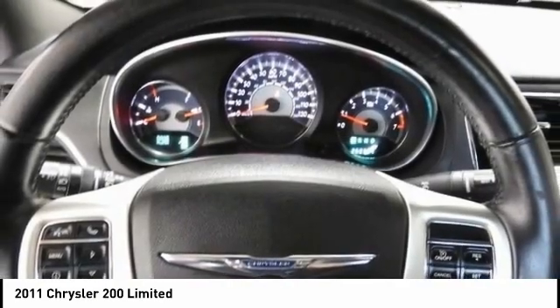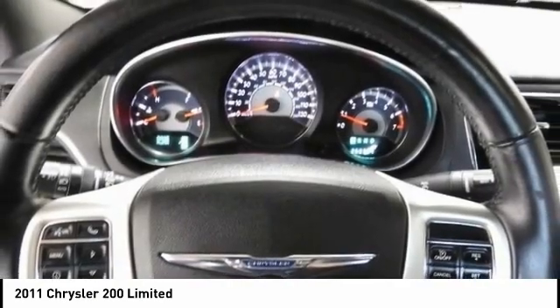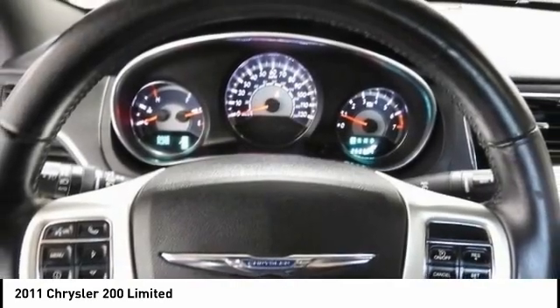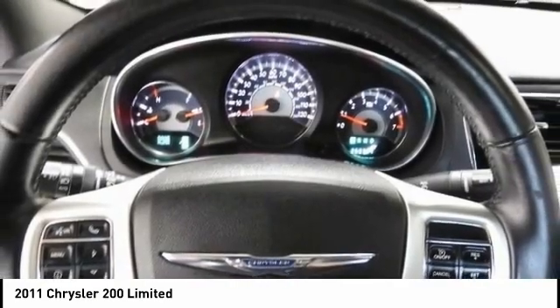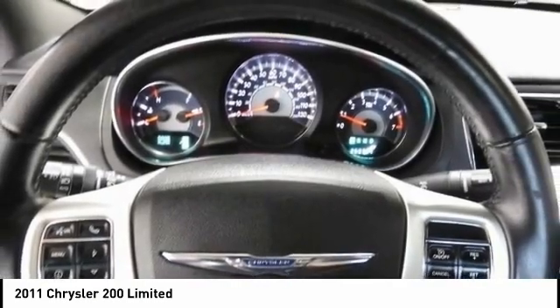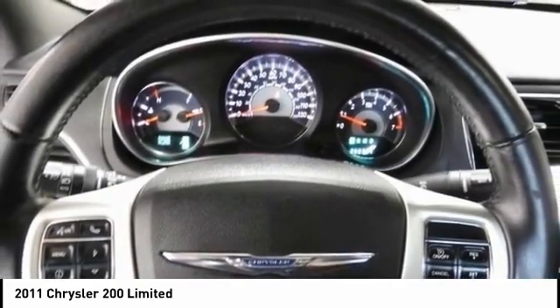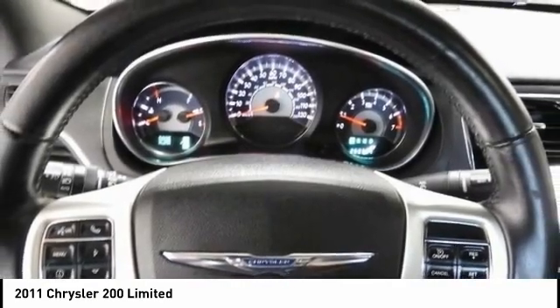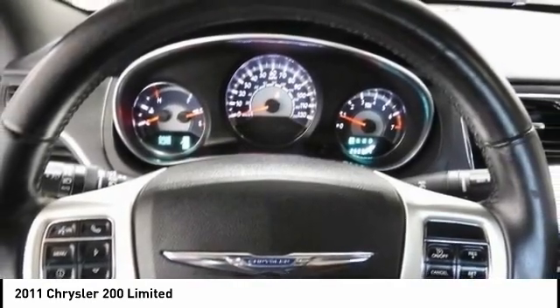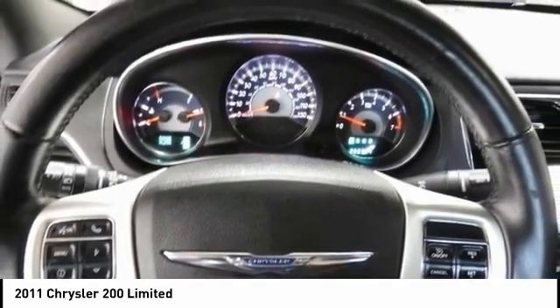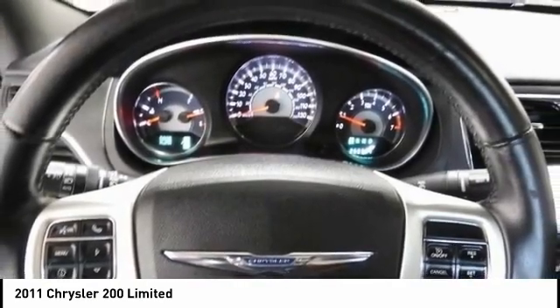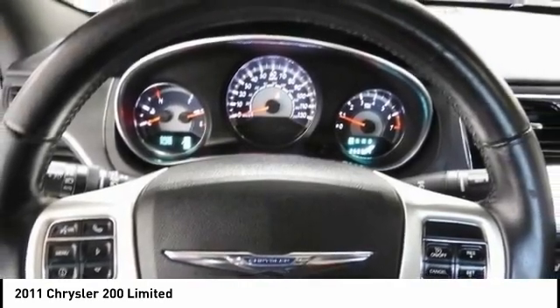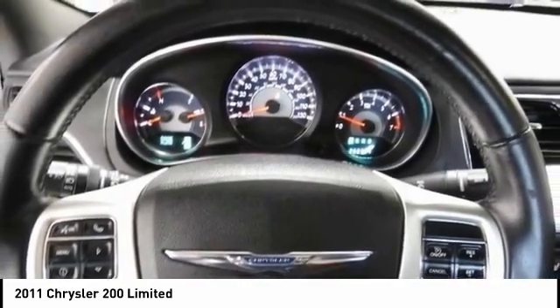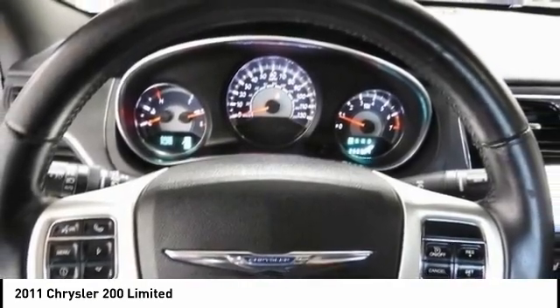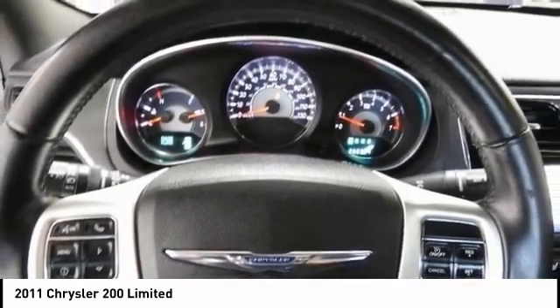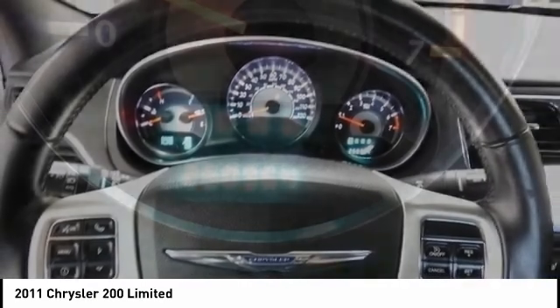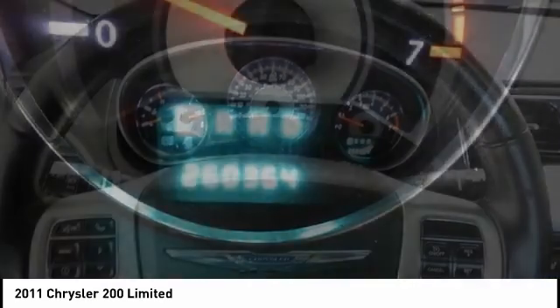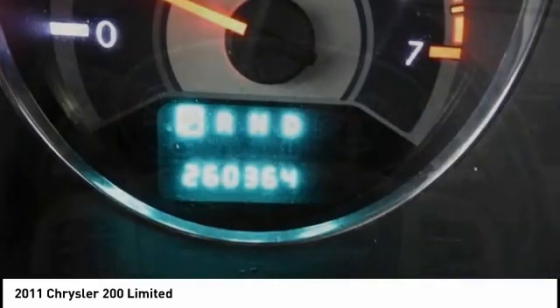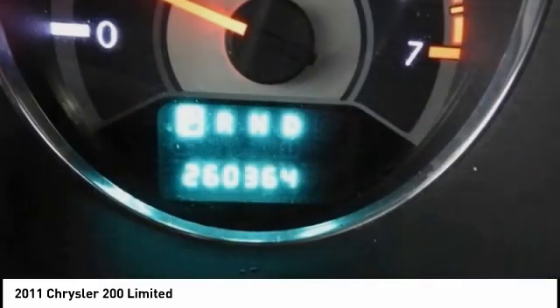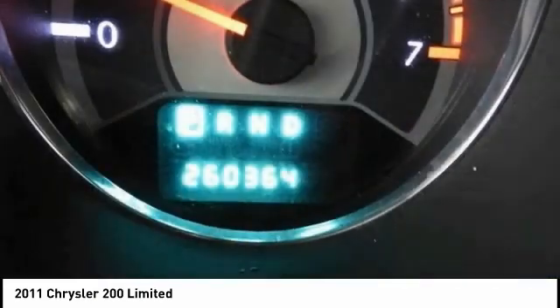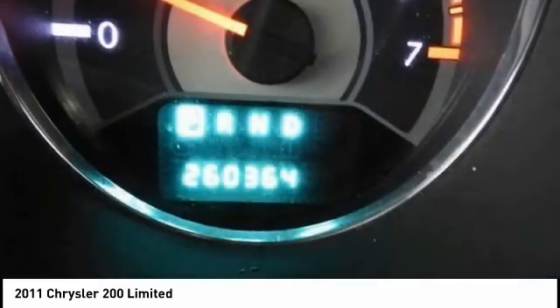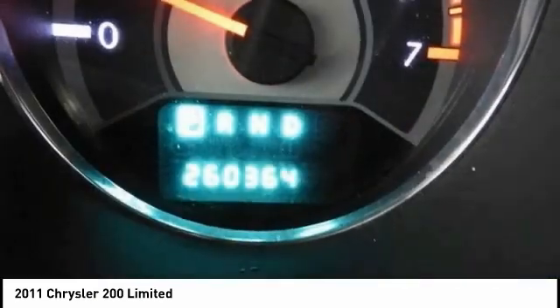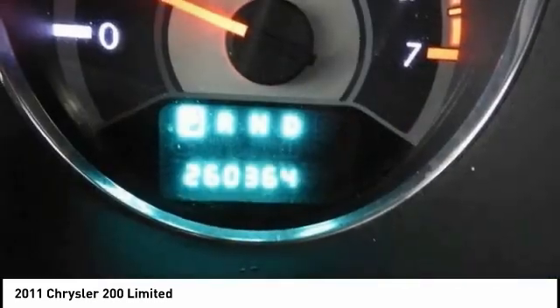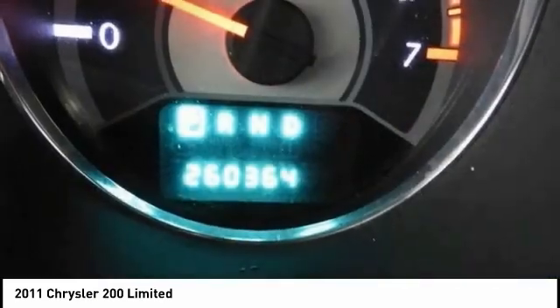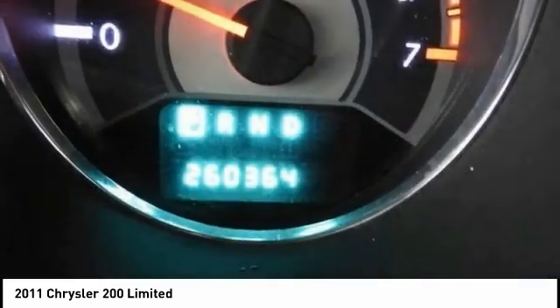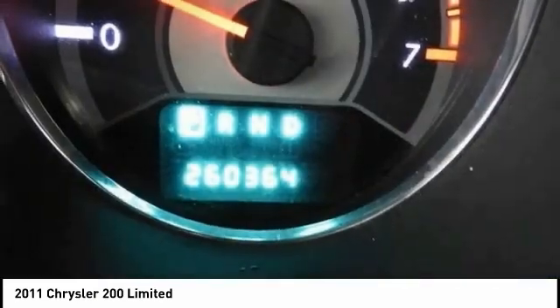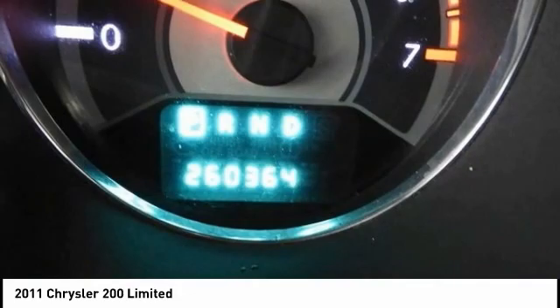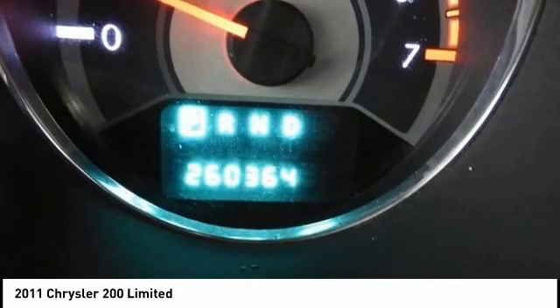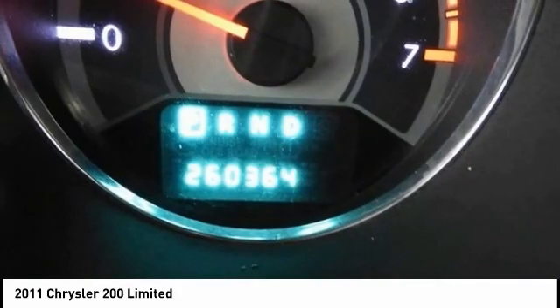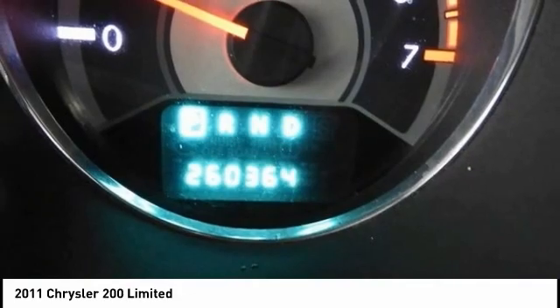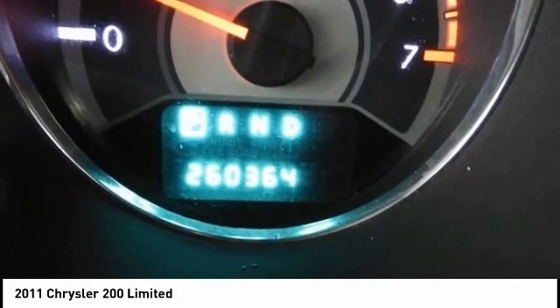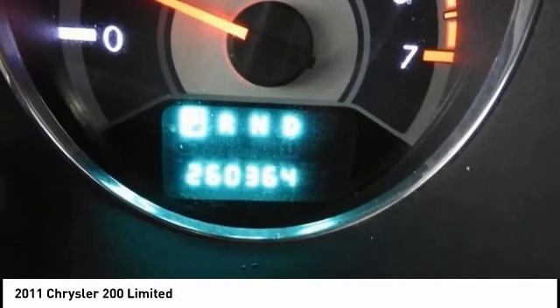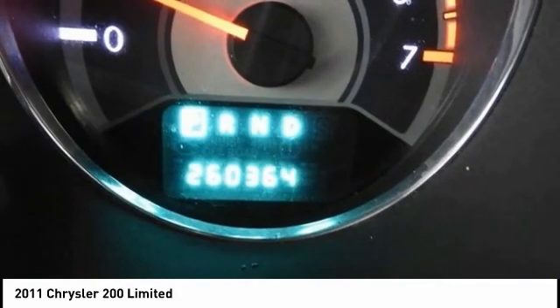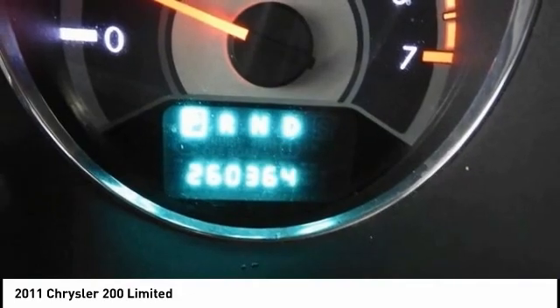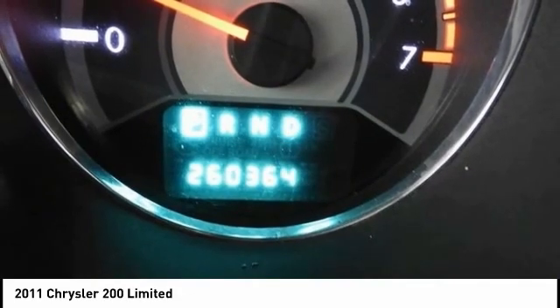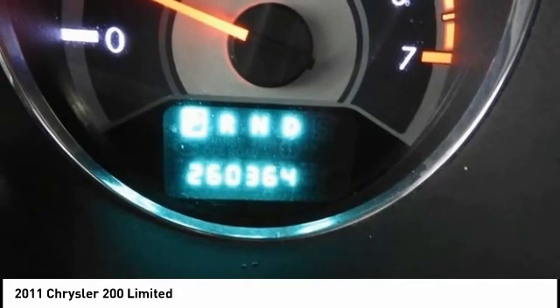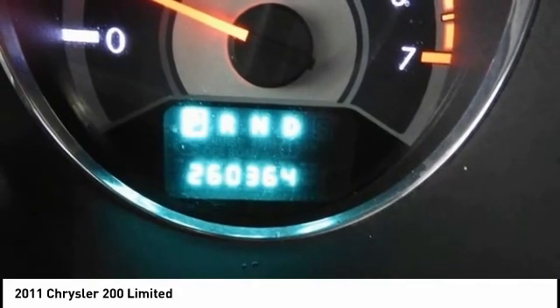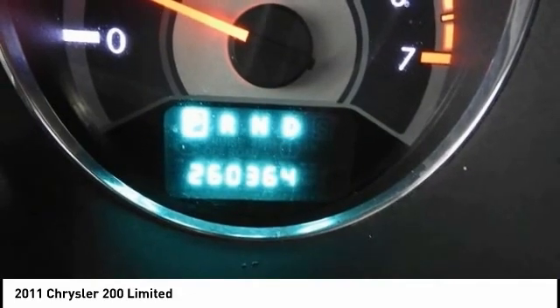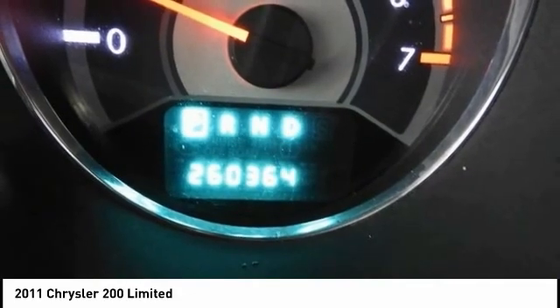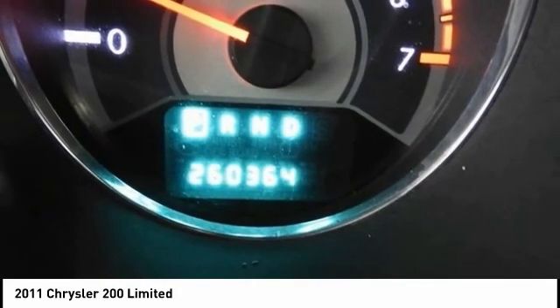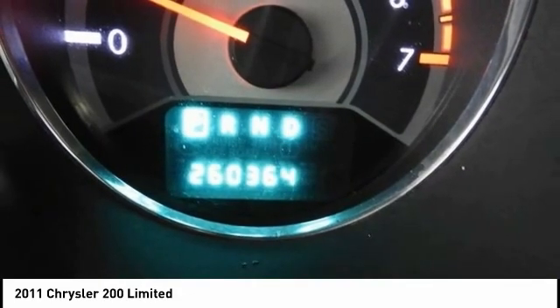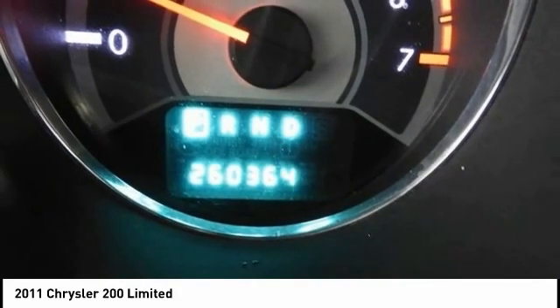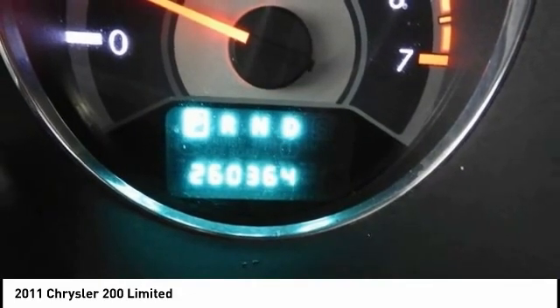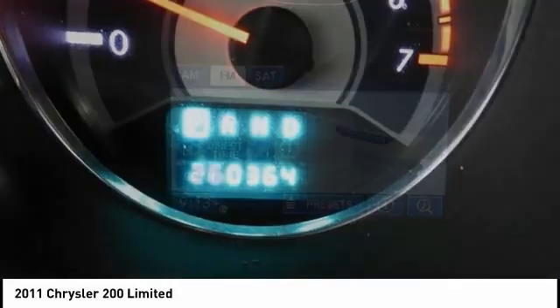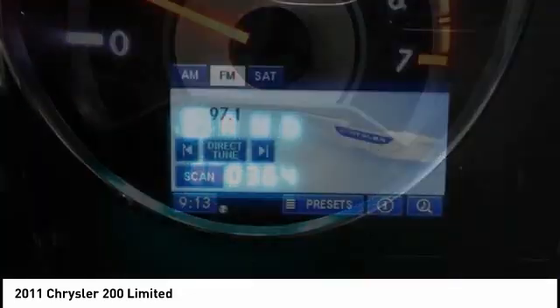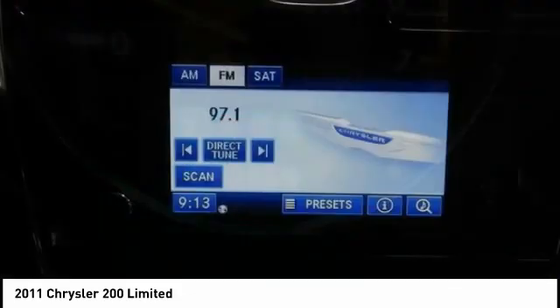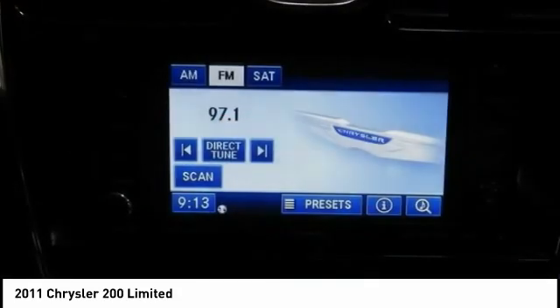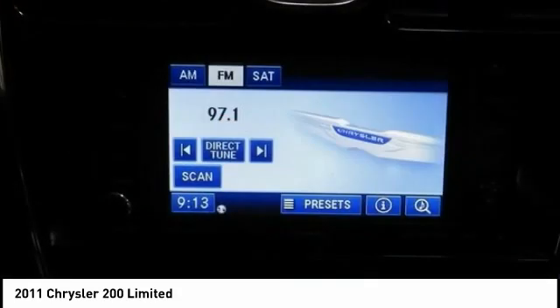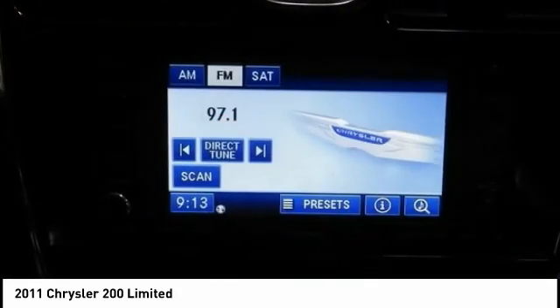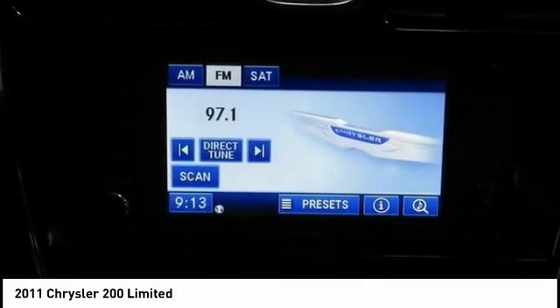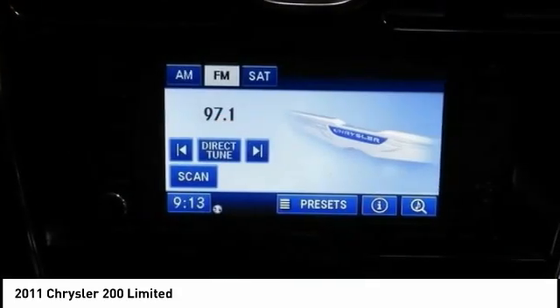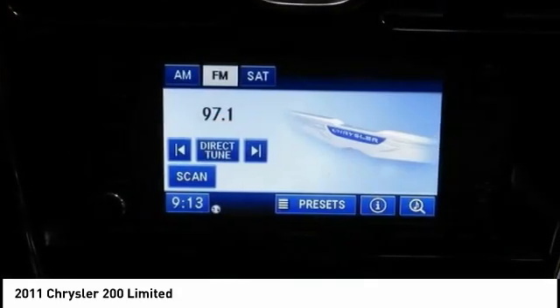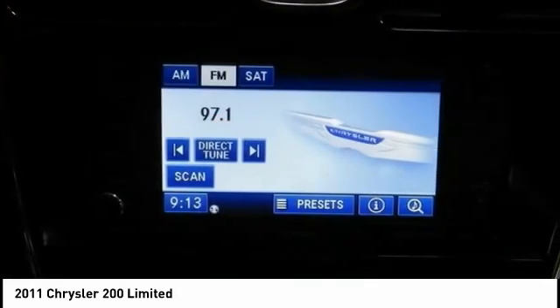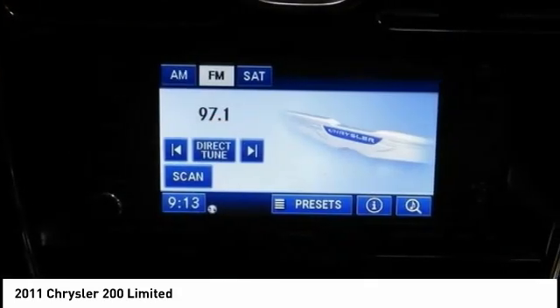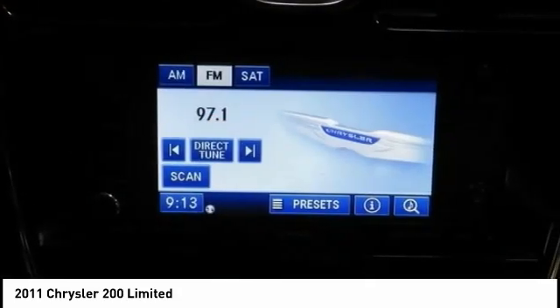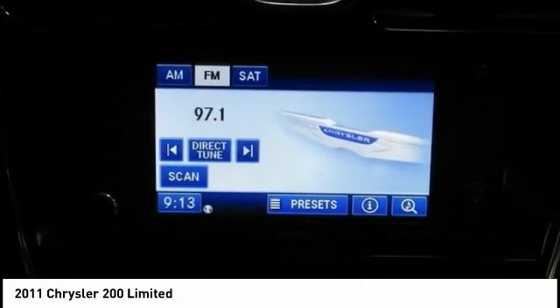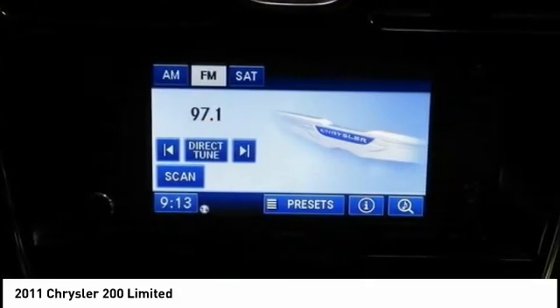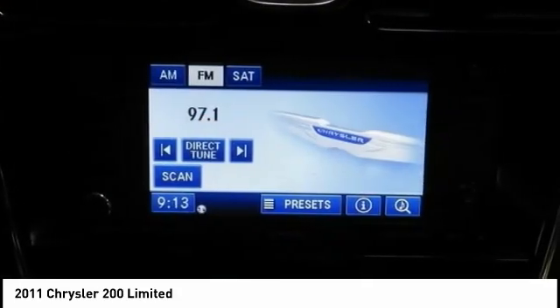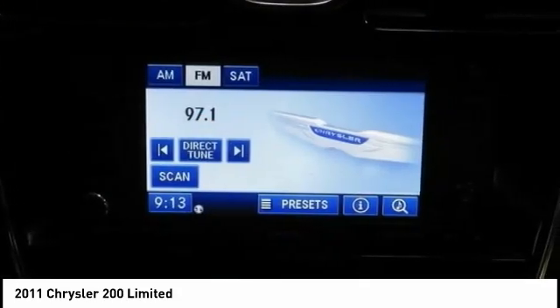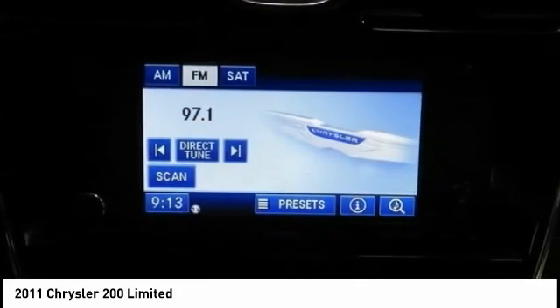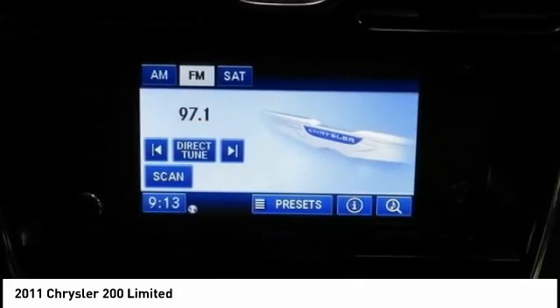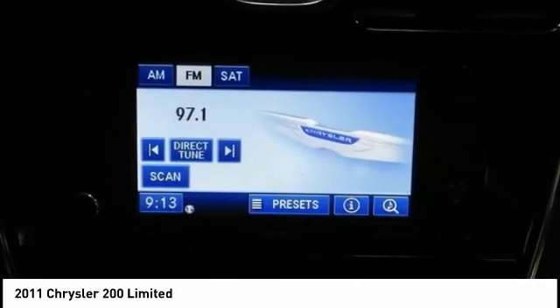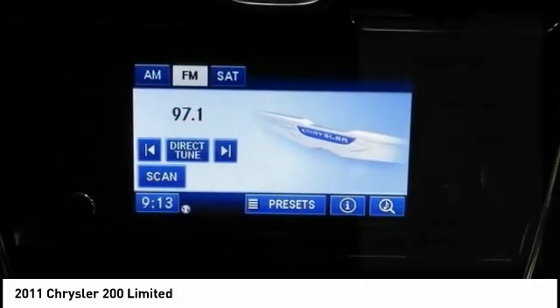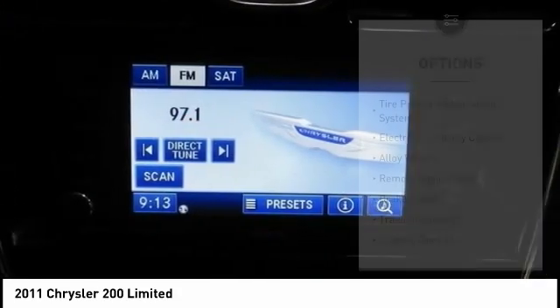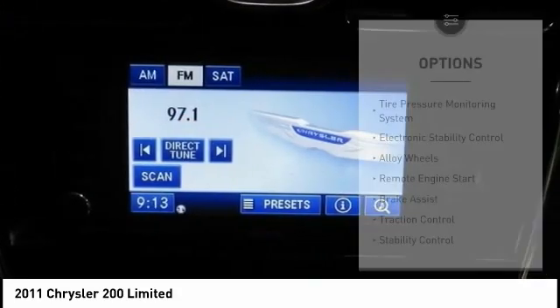This 200 model for Chrysler takes an aggressive step into a competitive market. Here are some of this vehicle's great options.